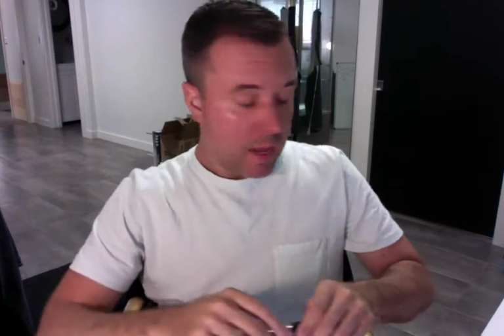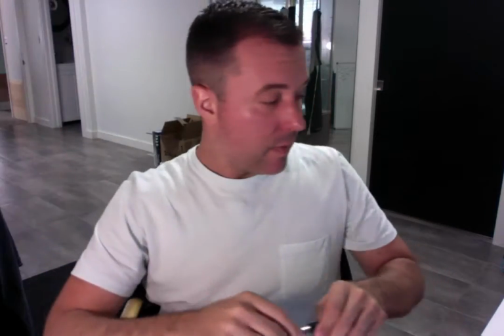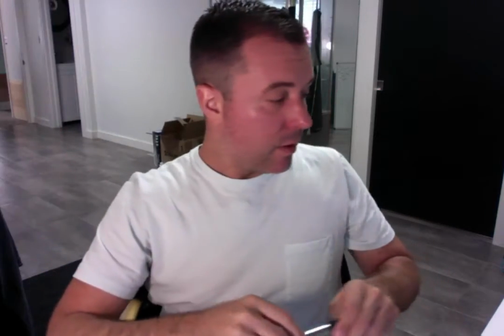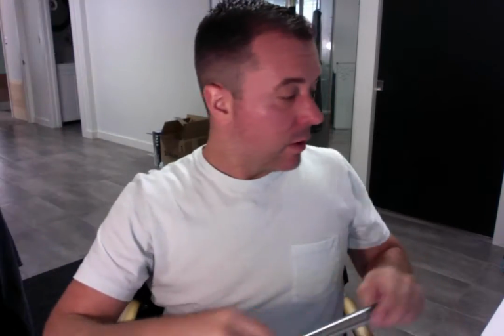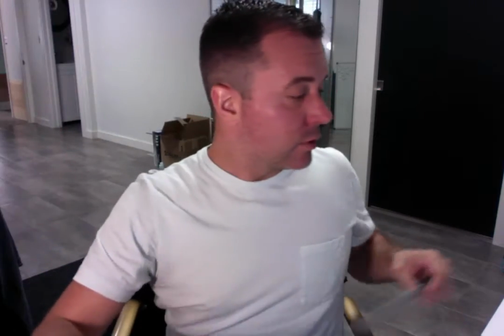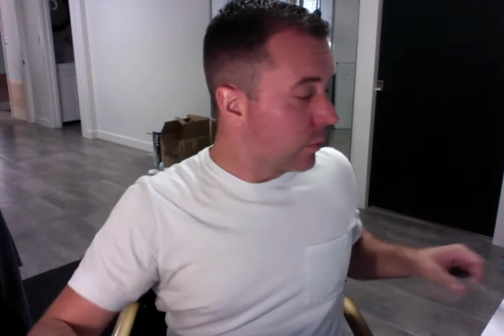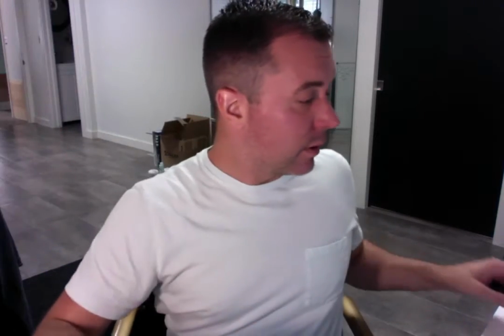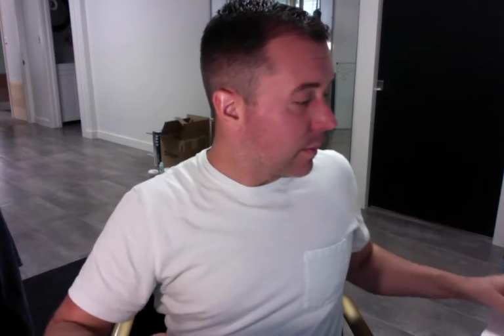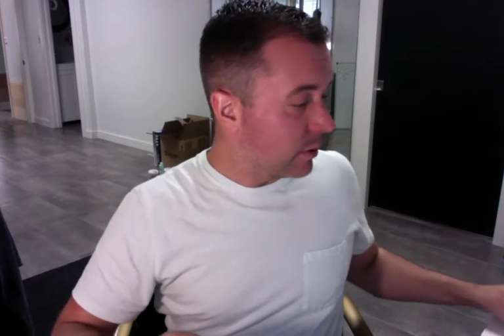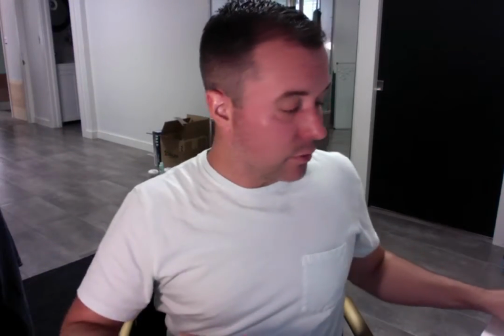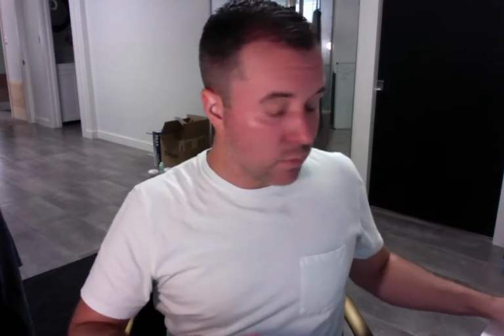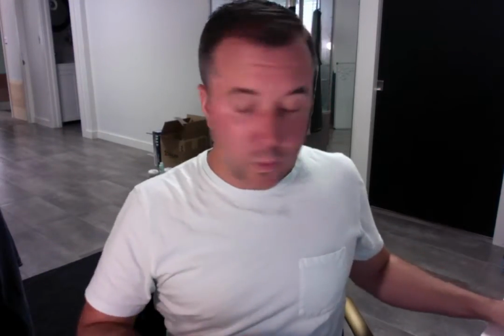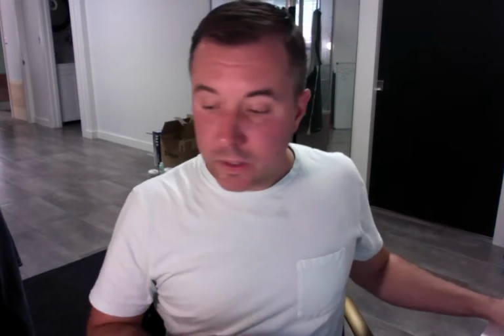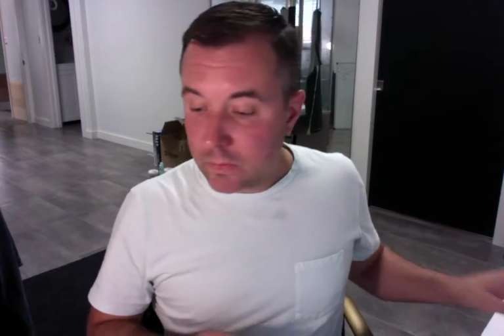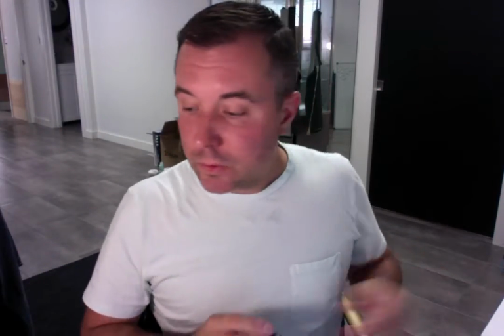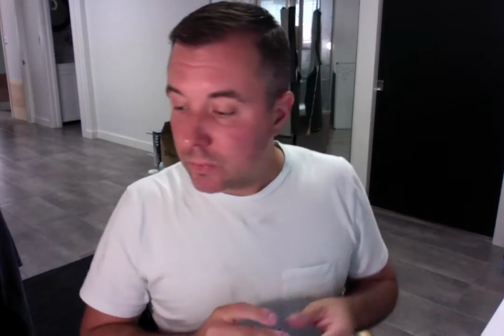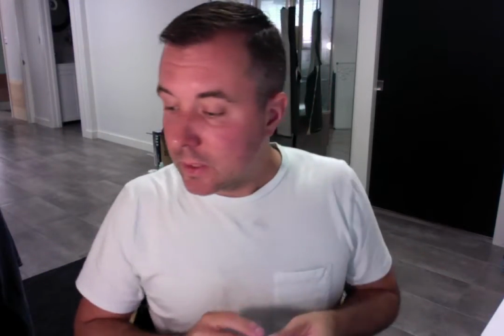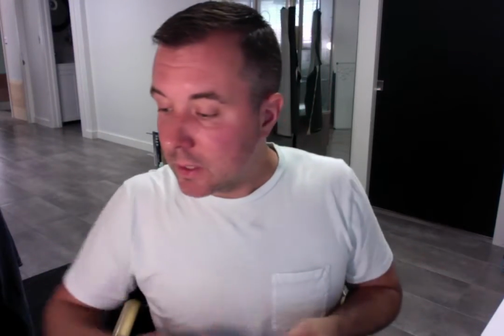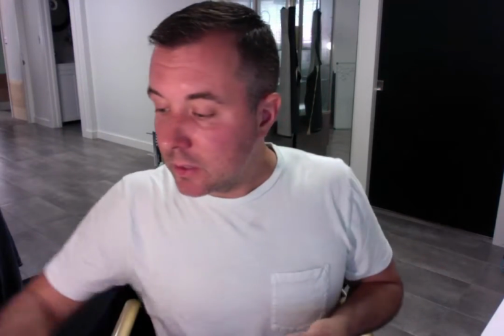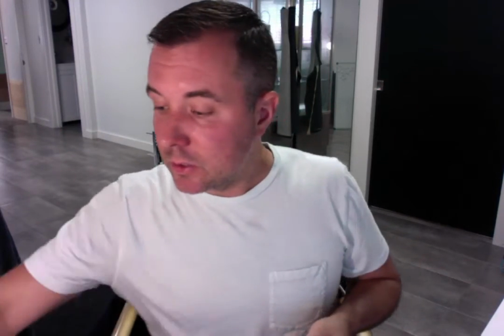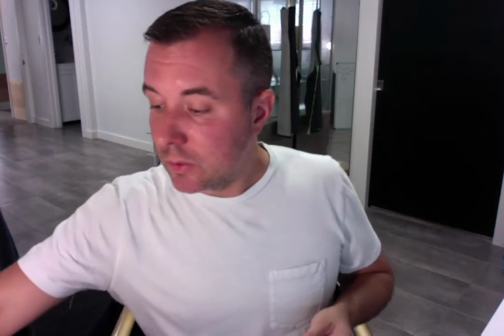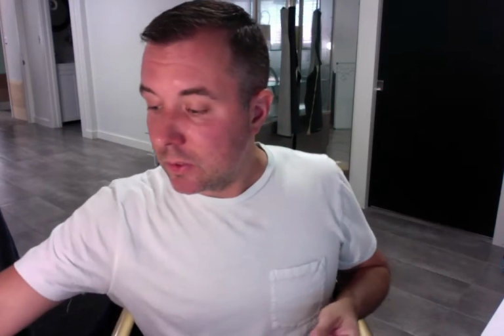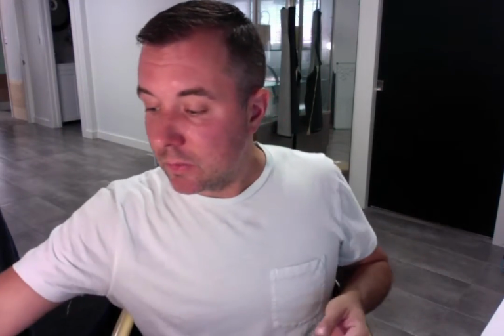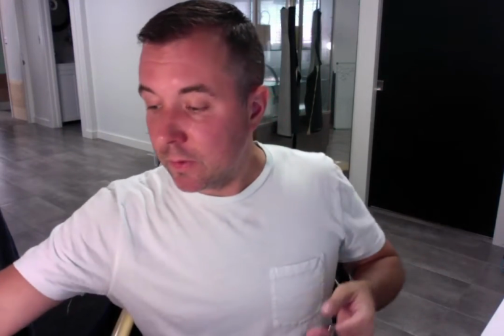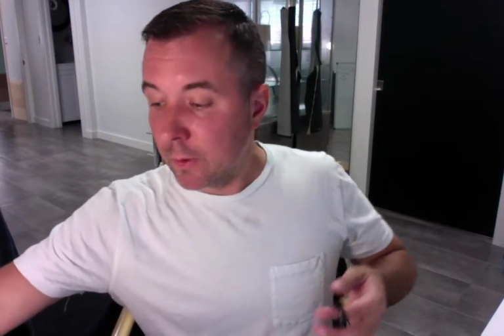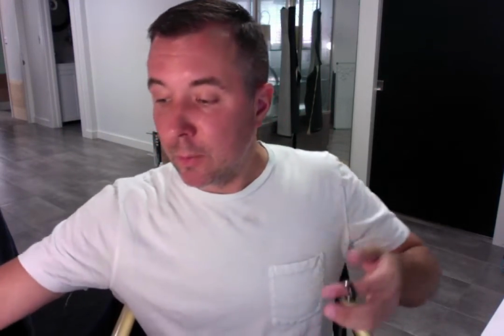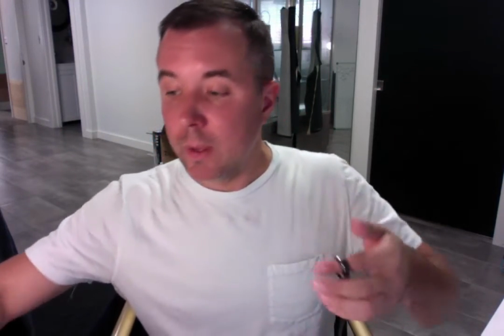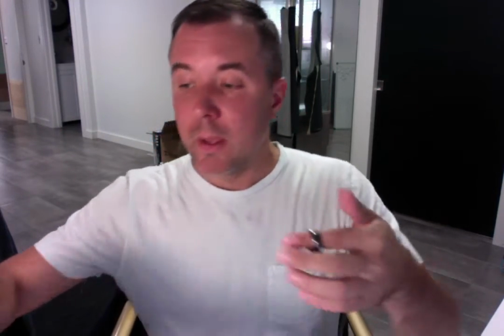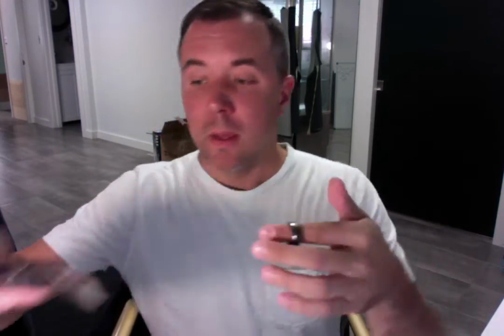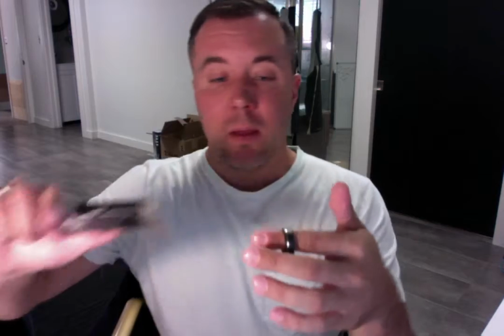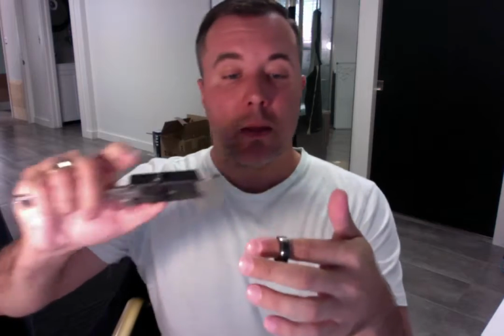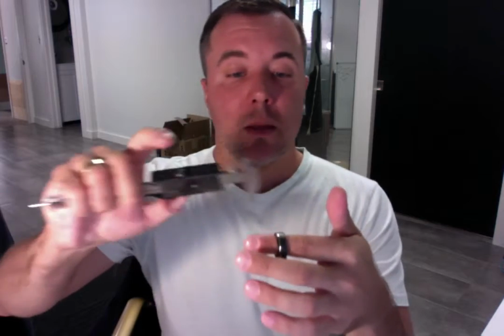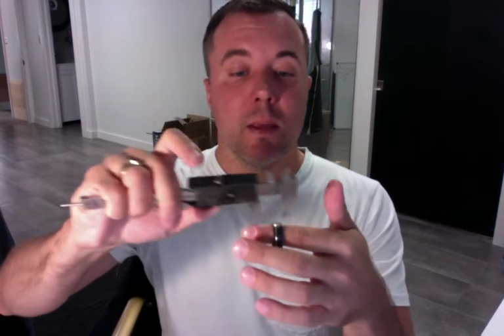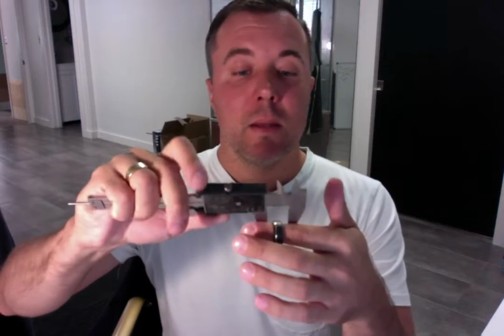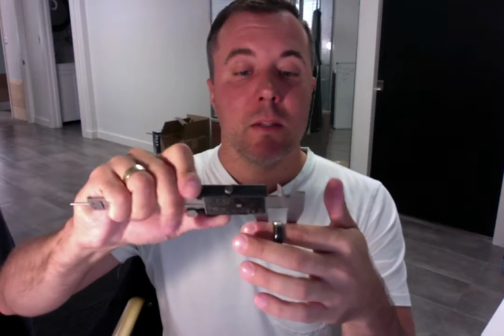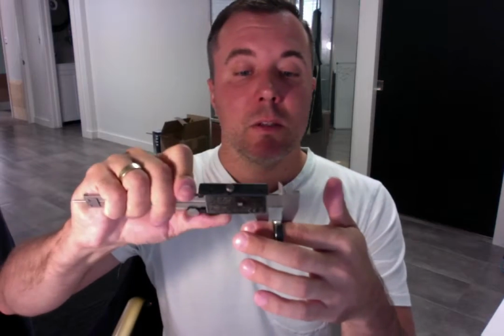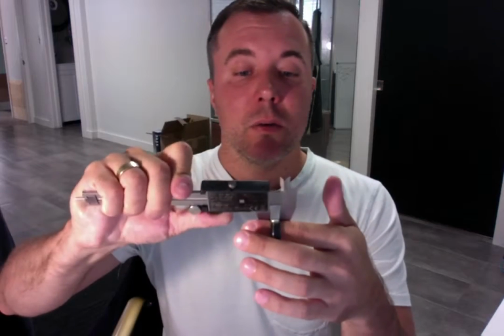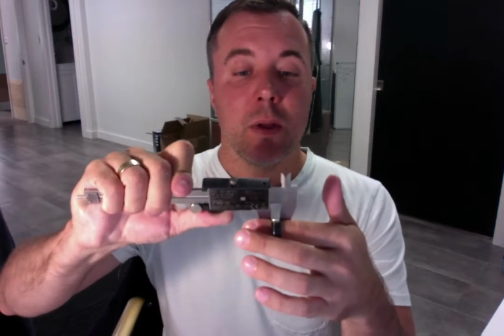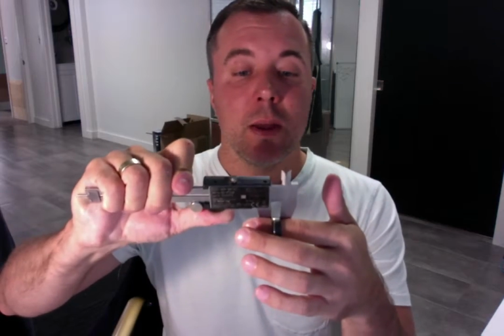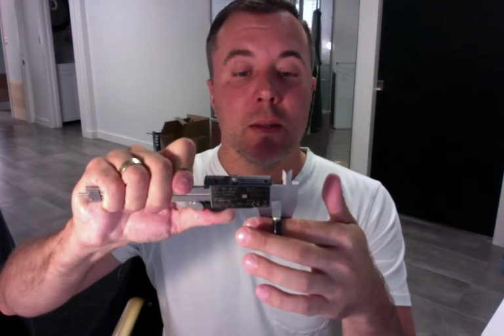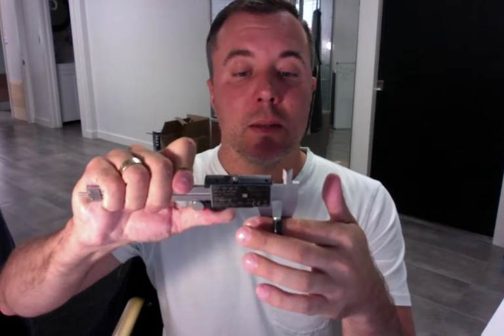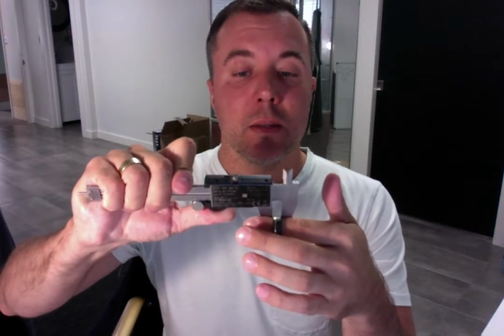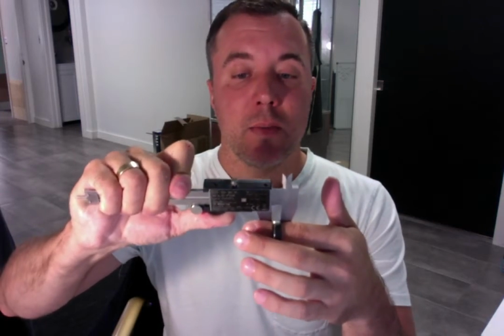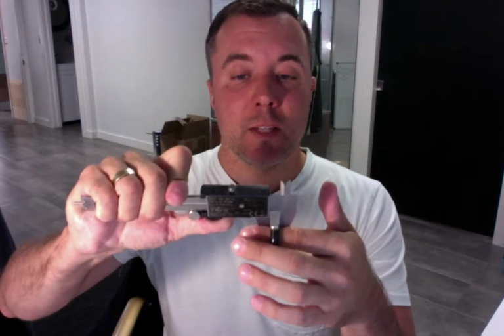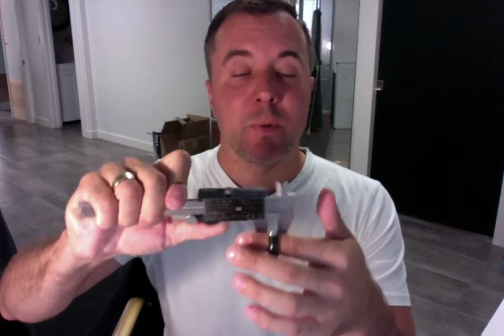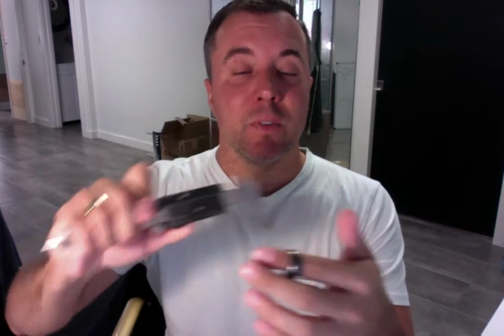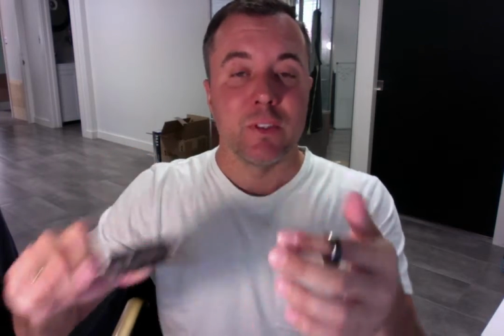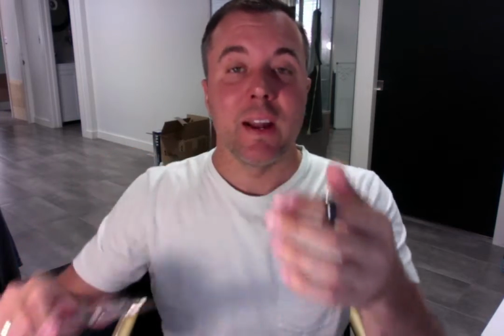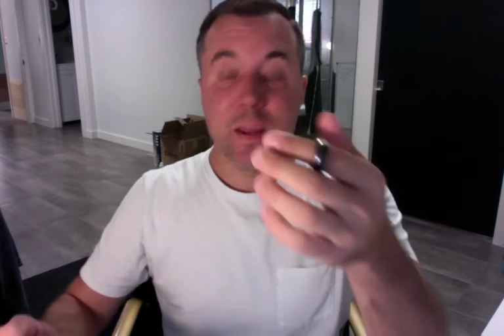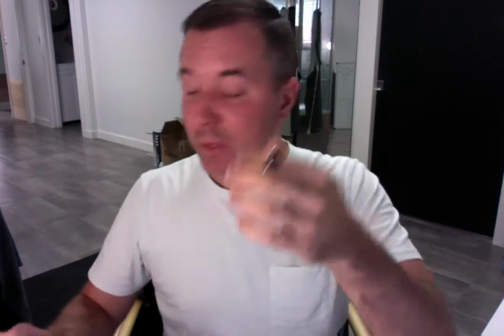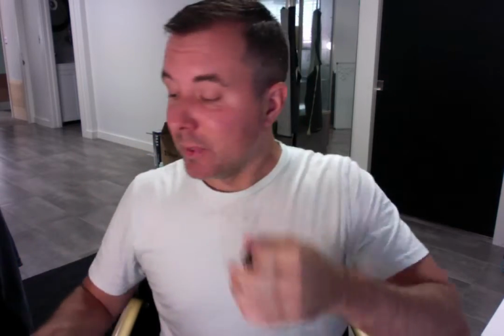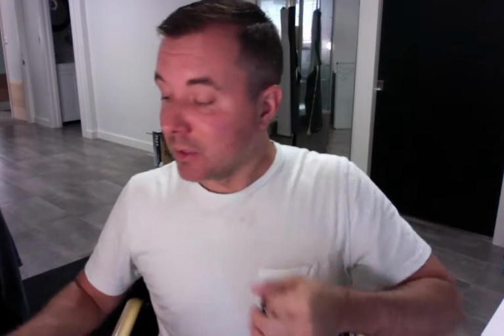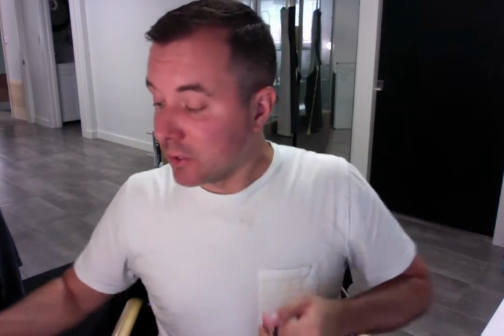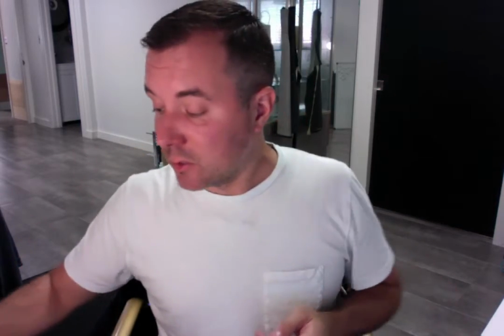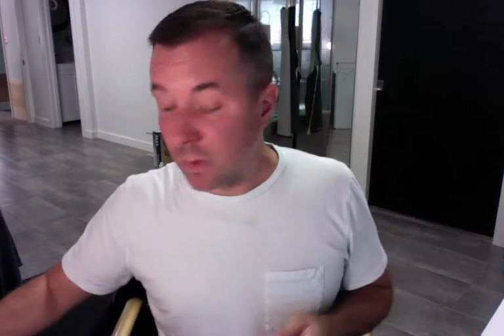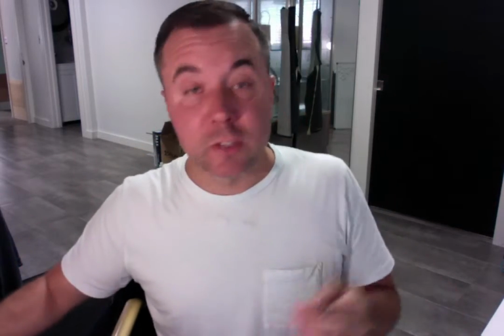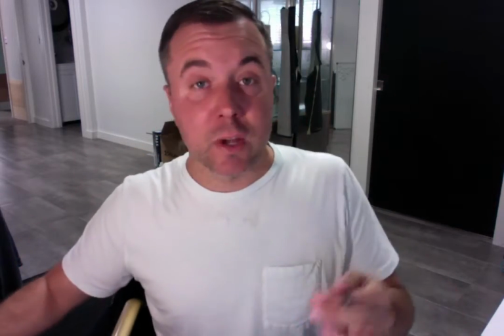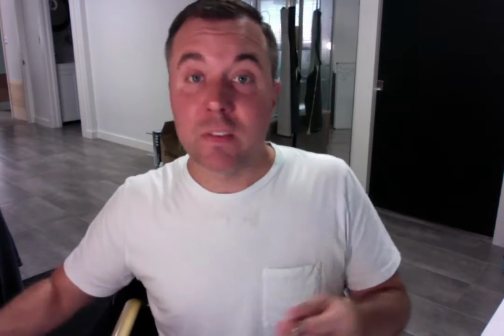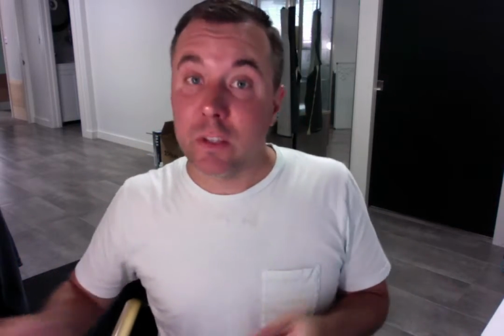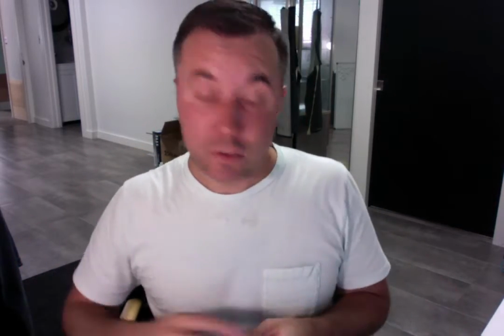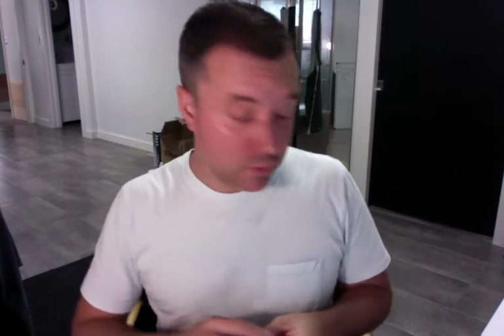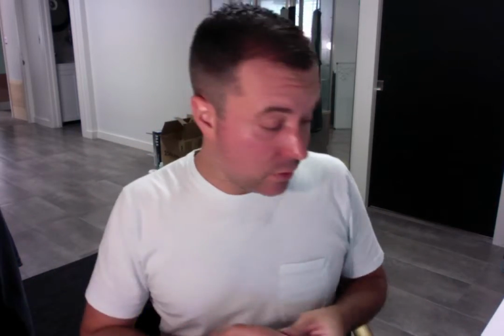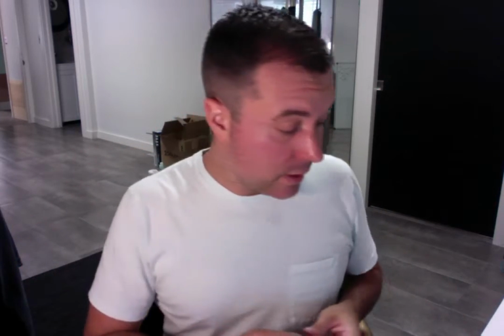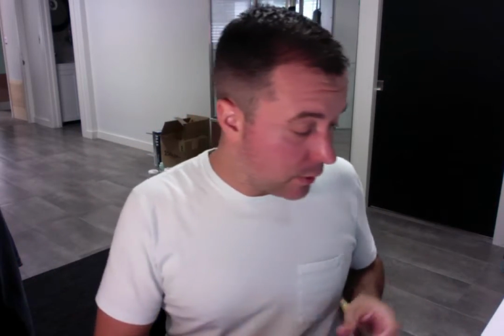And then we're also going to measure the width of your ring to confirm that it is correct. And that's perfect — you're at 8mm as well. So everything looks good here.